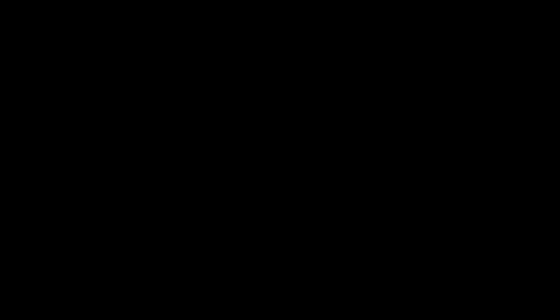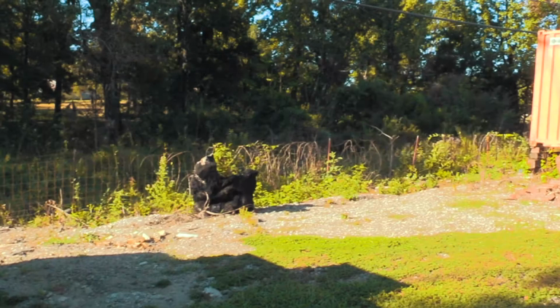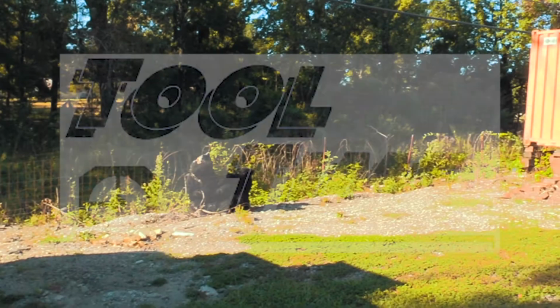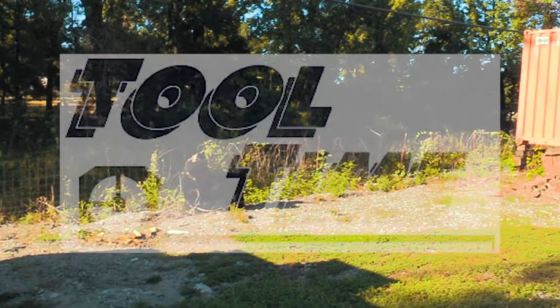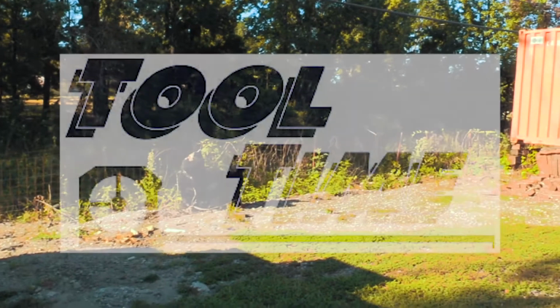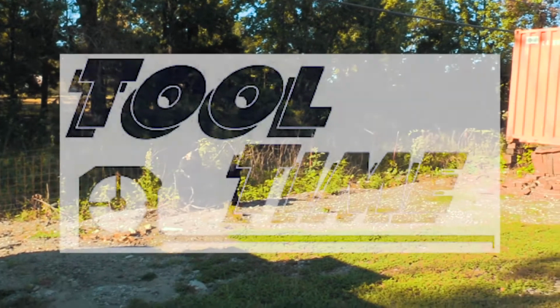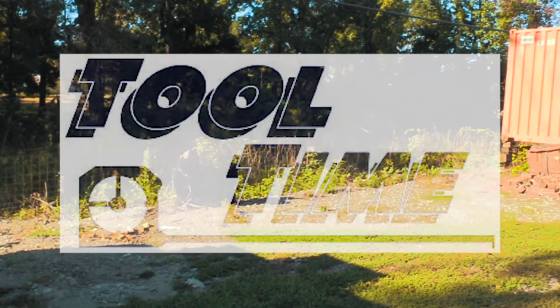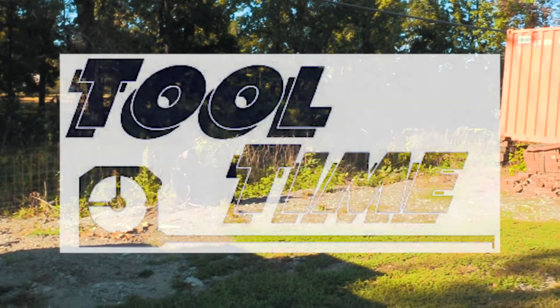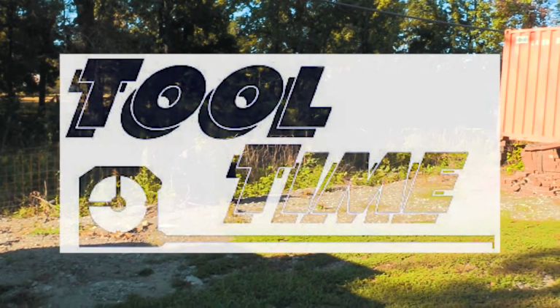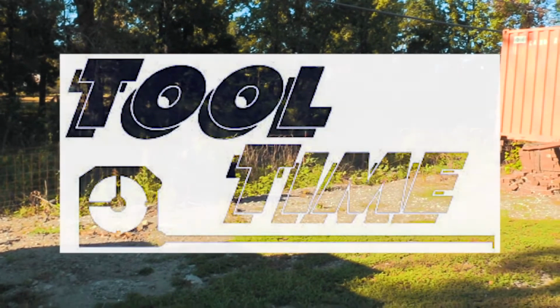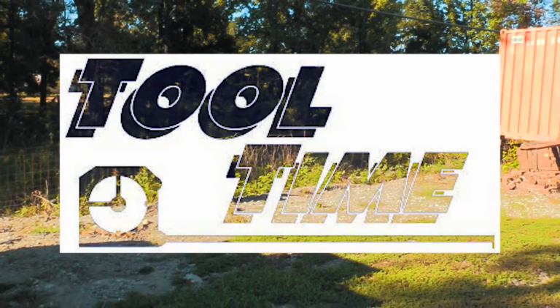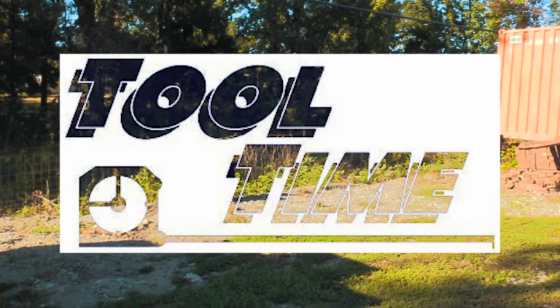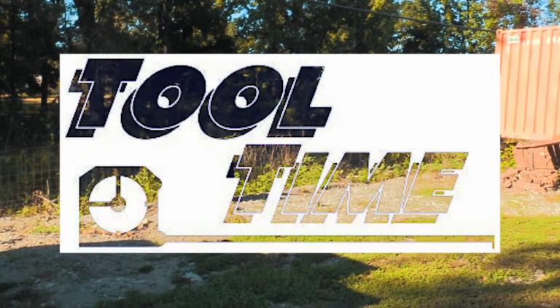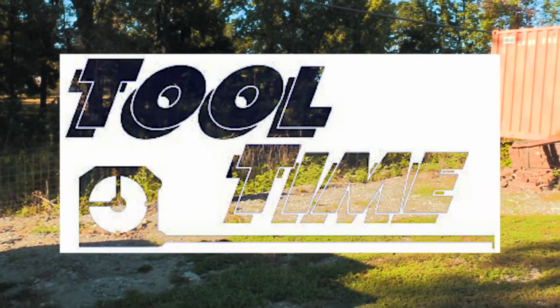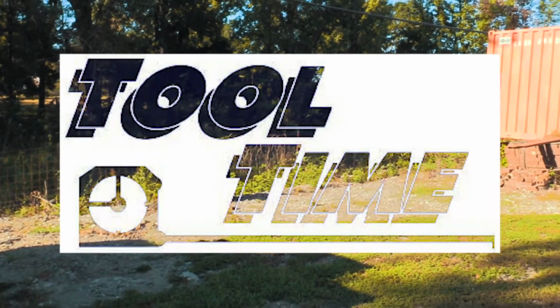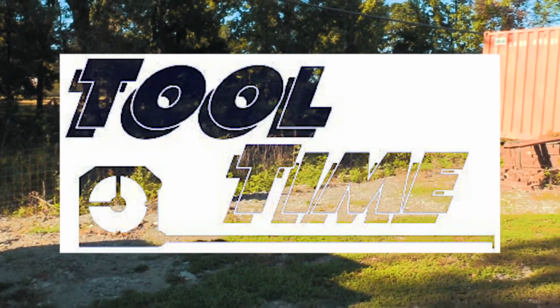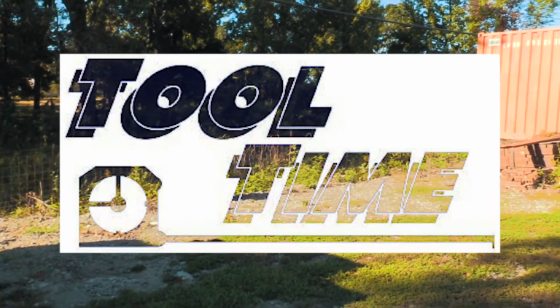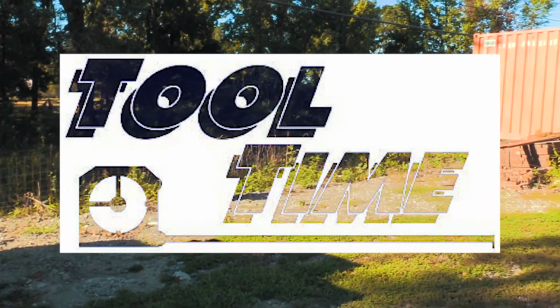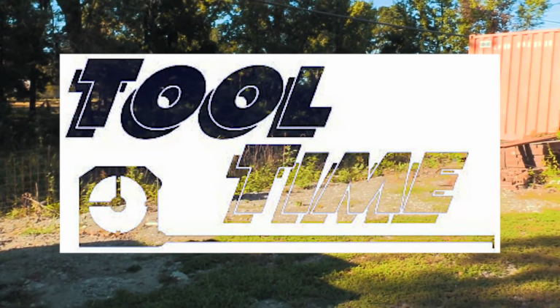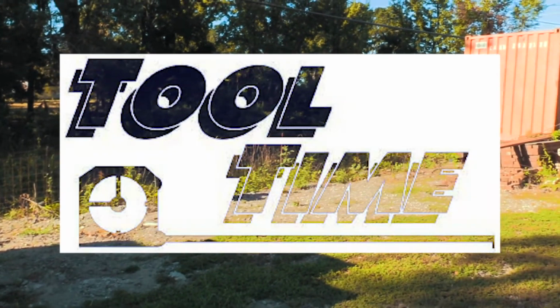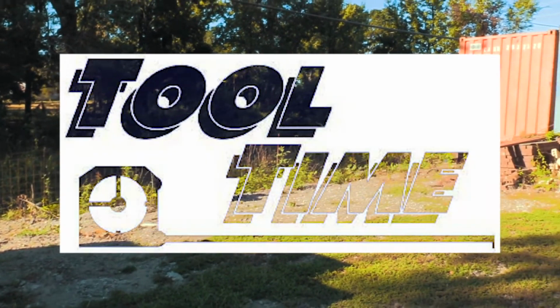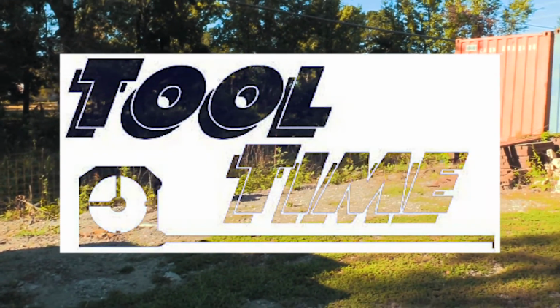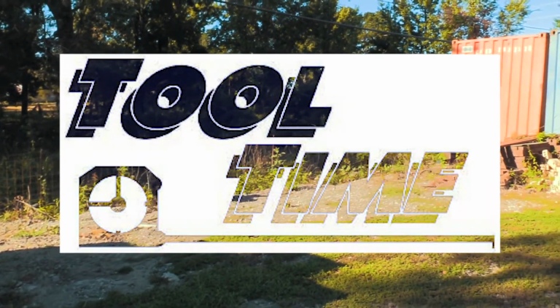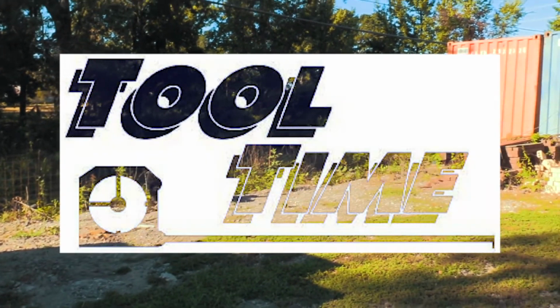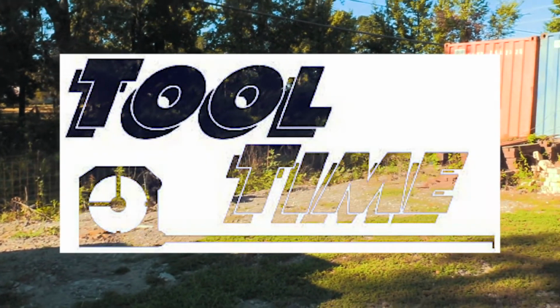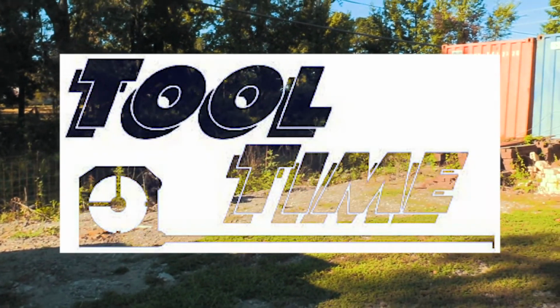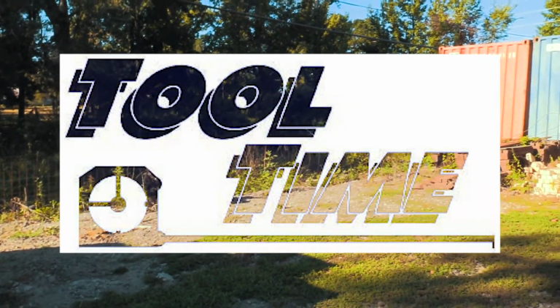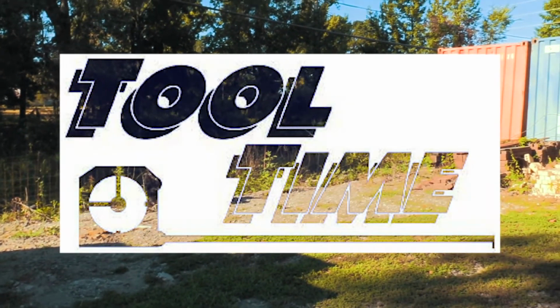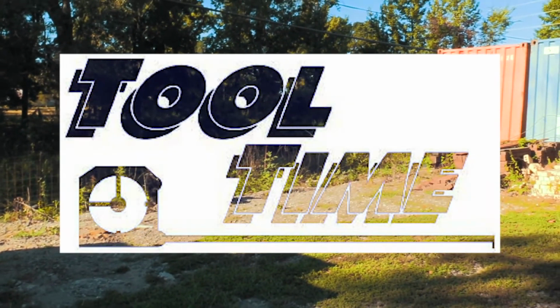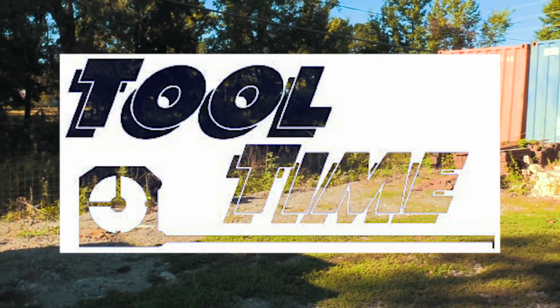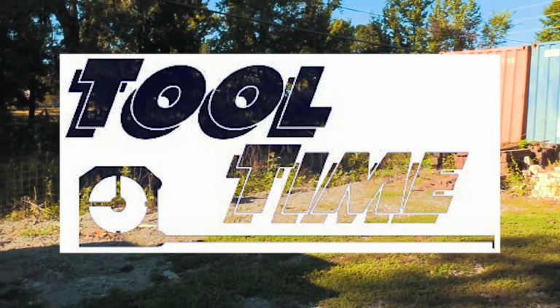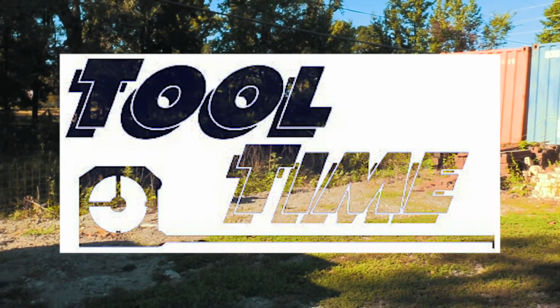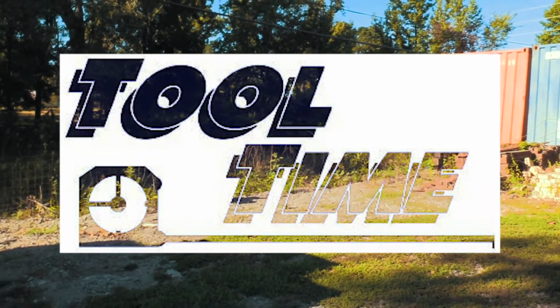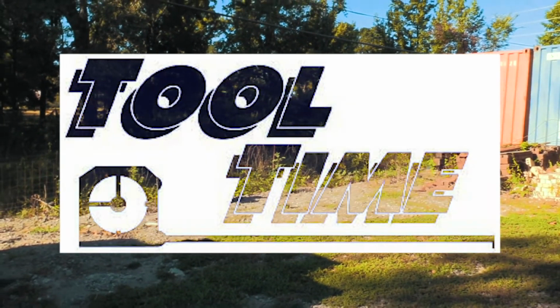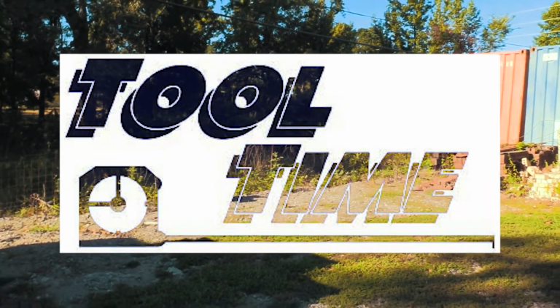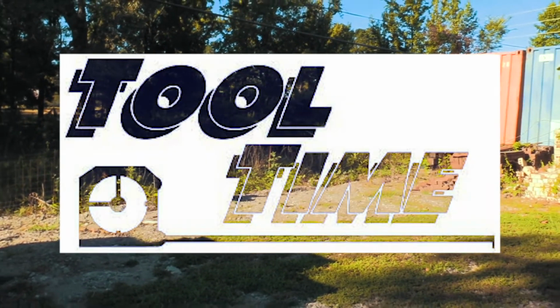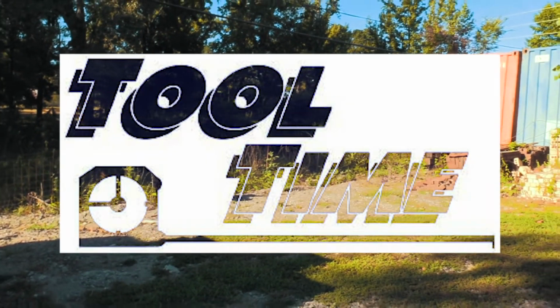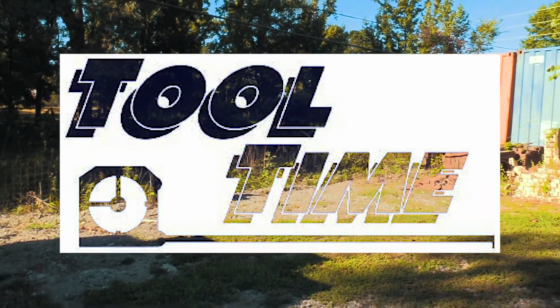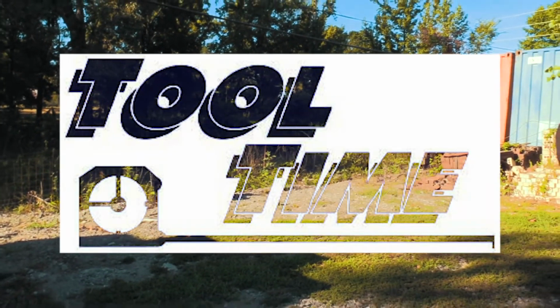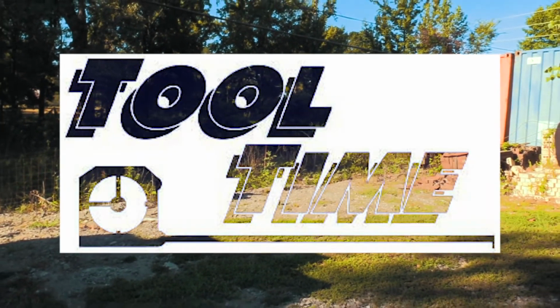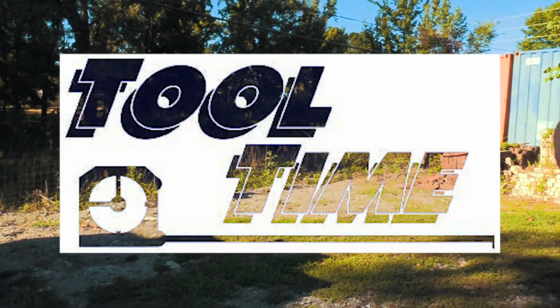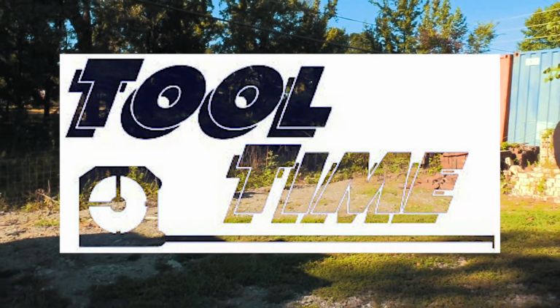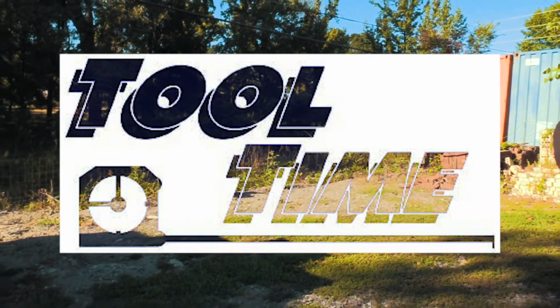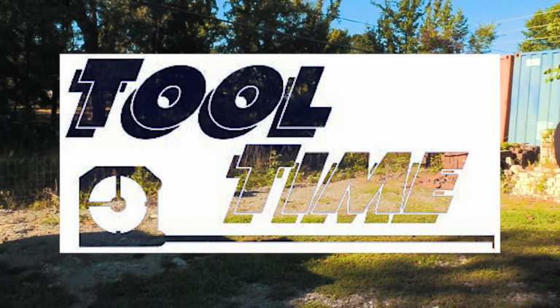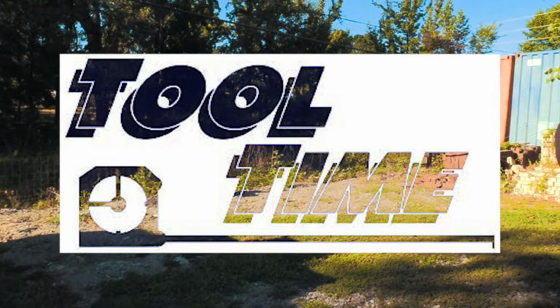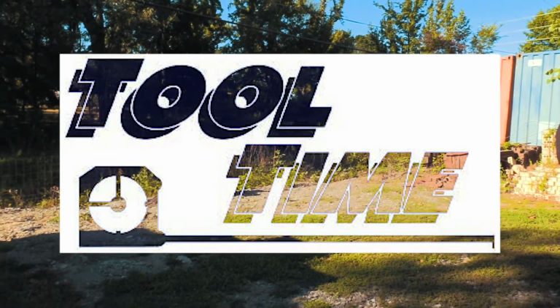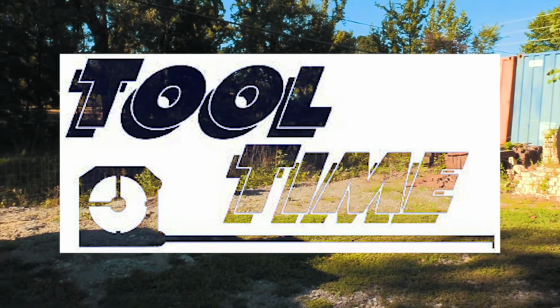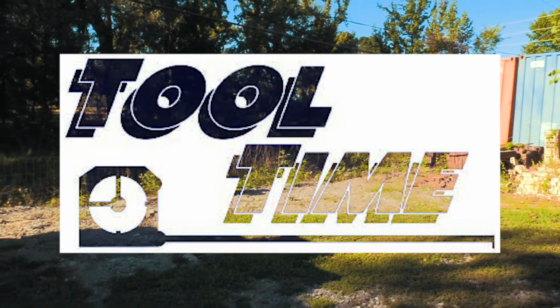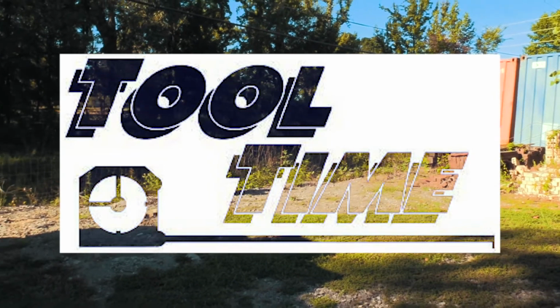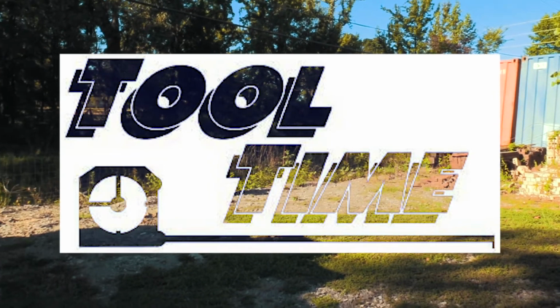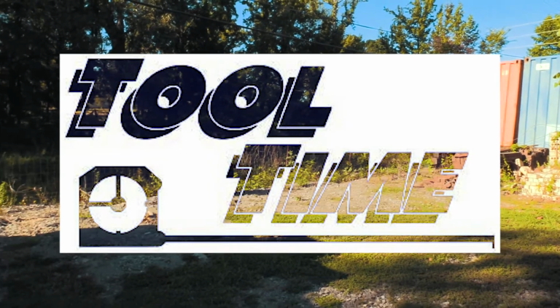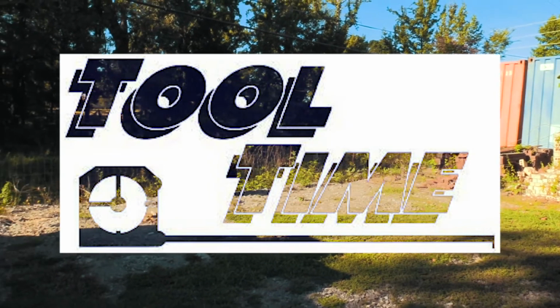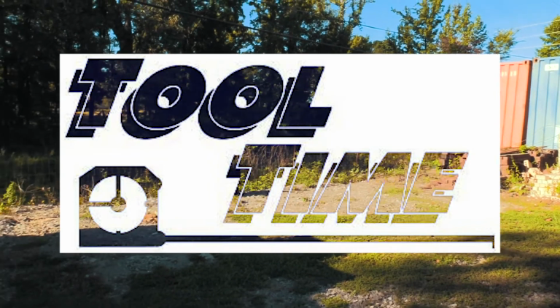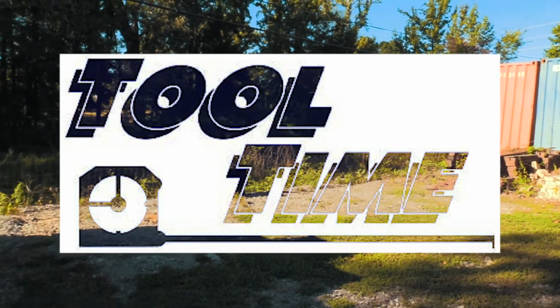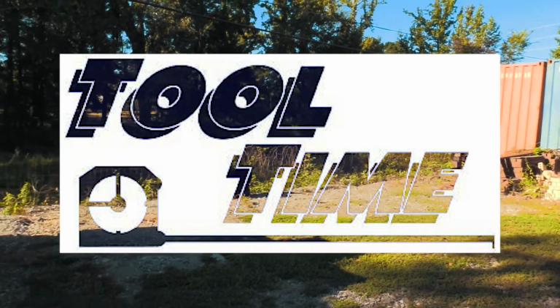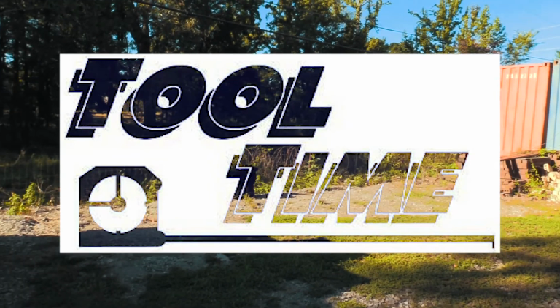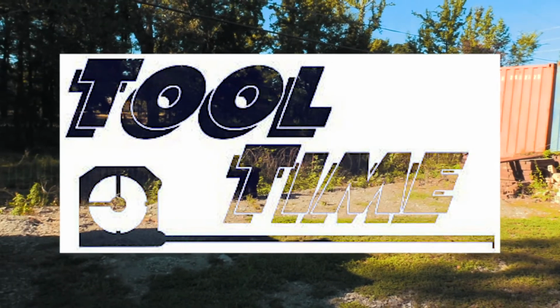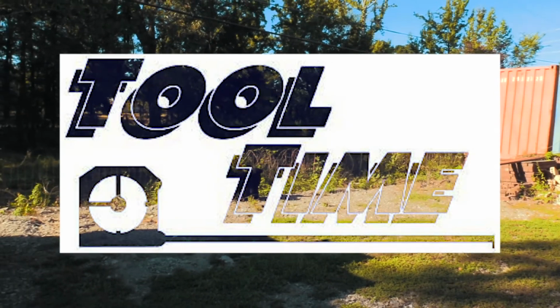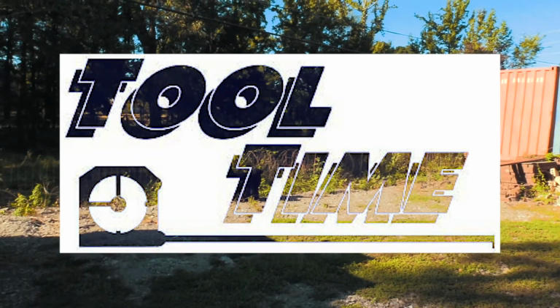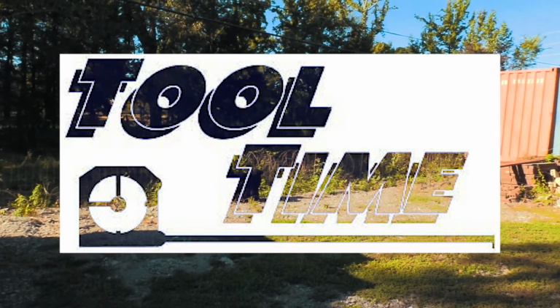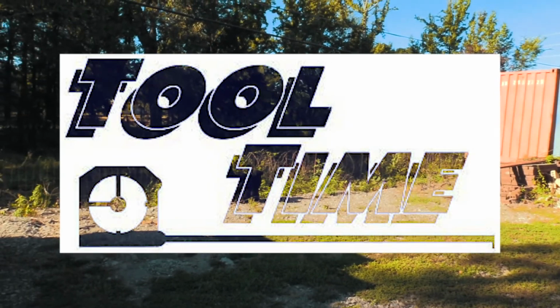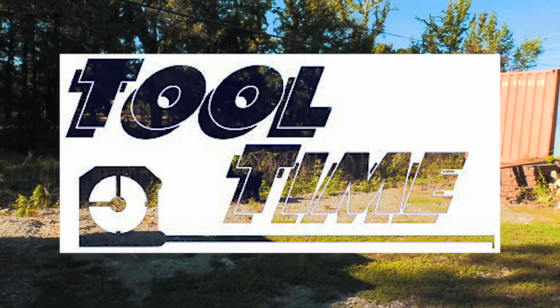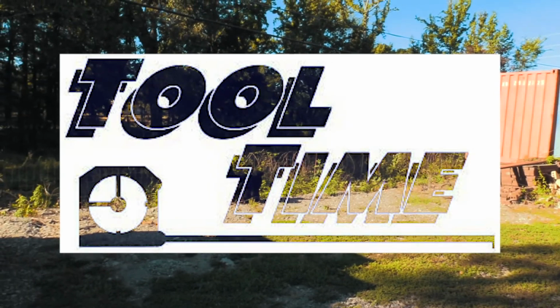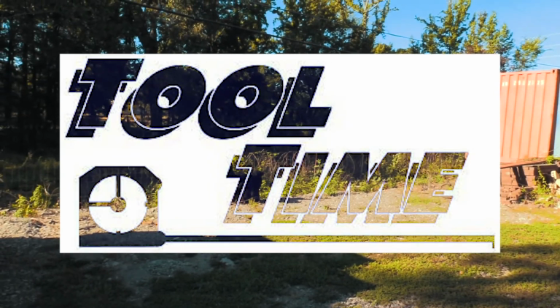Do you know what time it is? The Tool Man! That's right, Binford Tools is proud to present Tim the Tool Man Taylor!